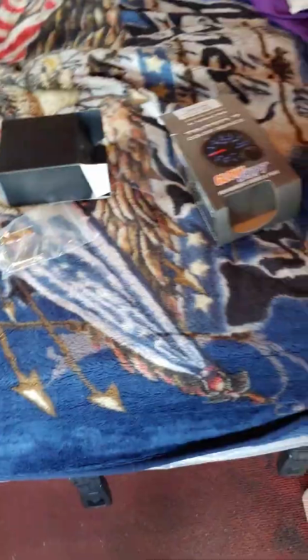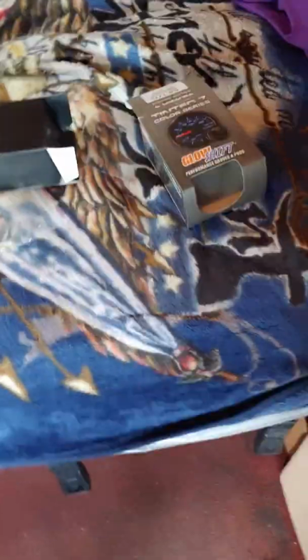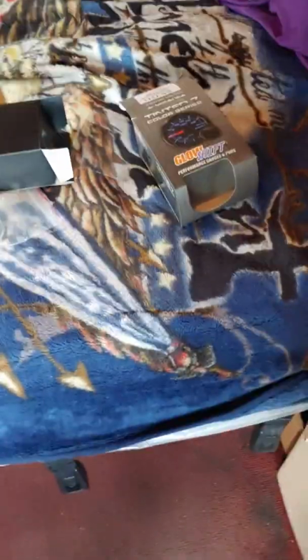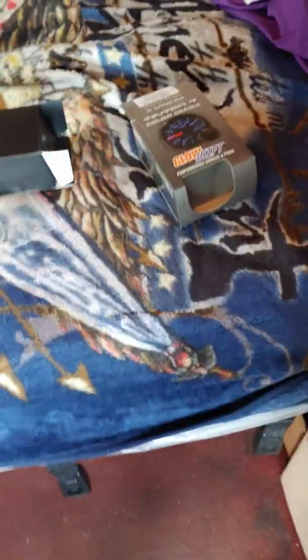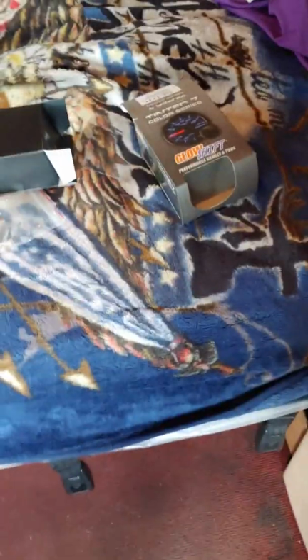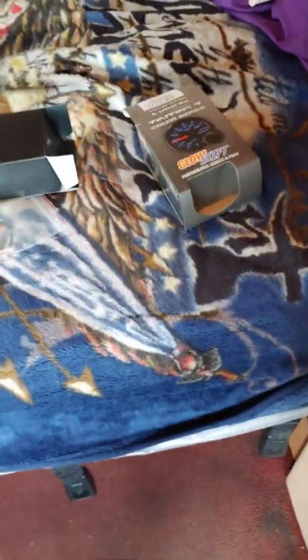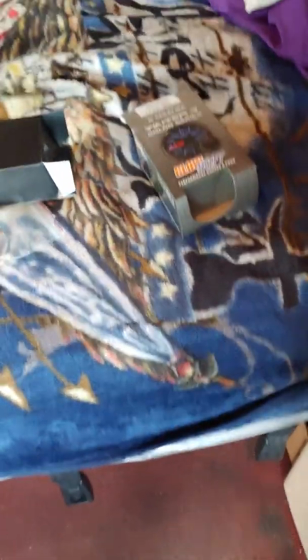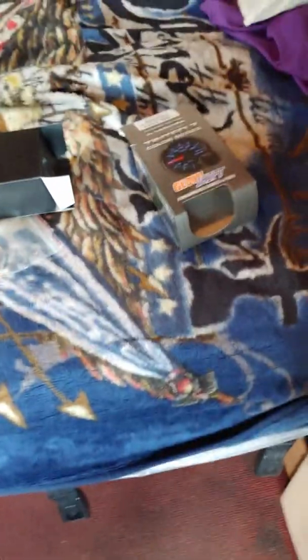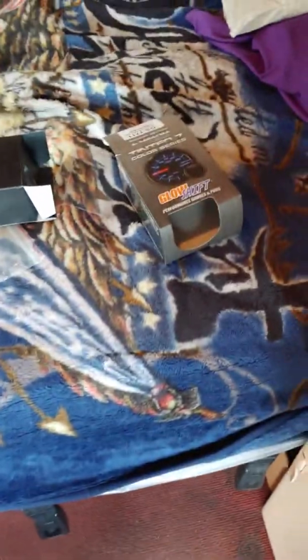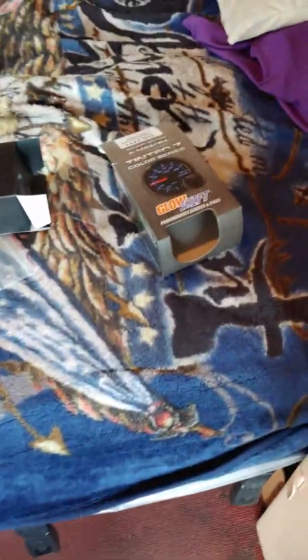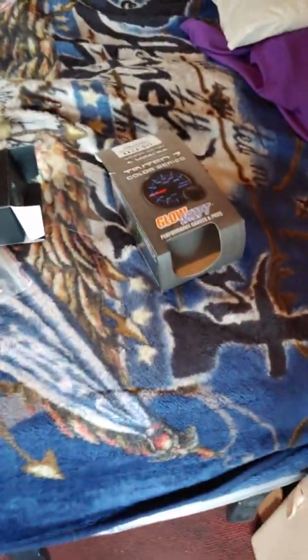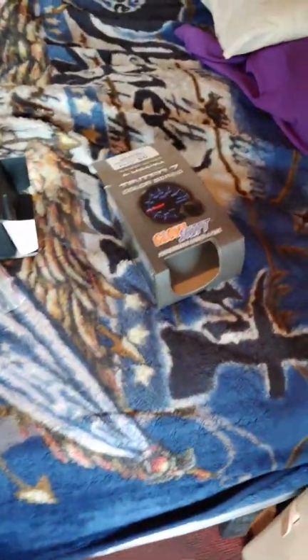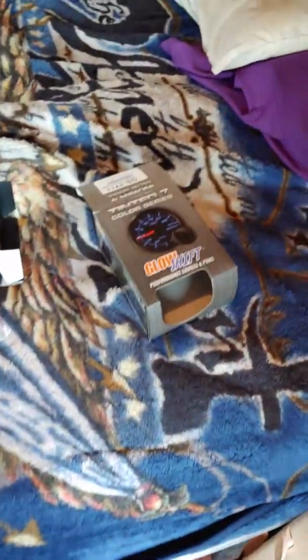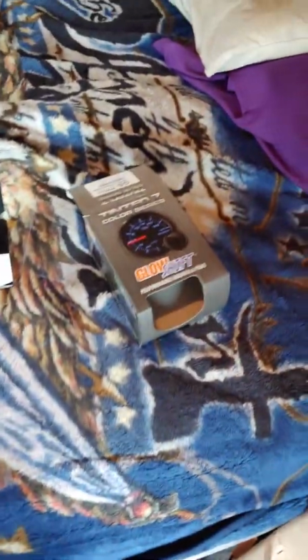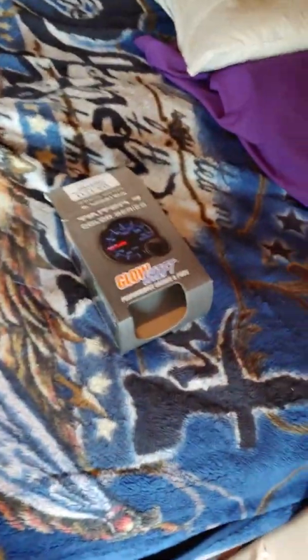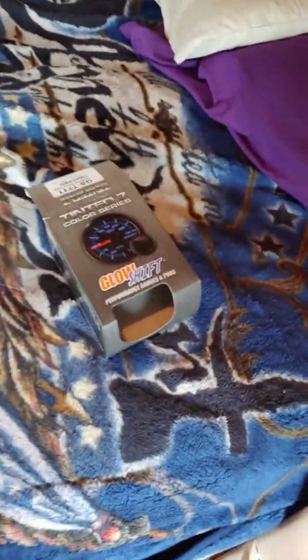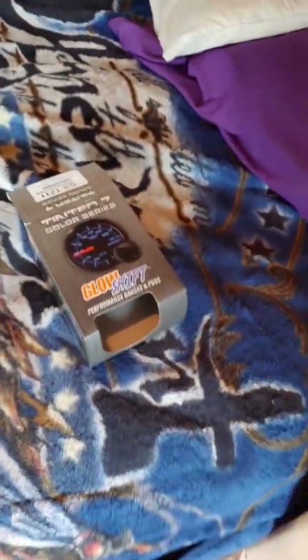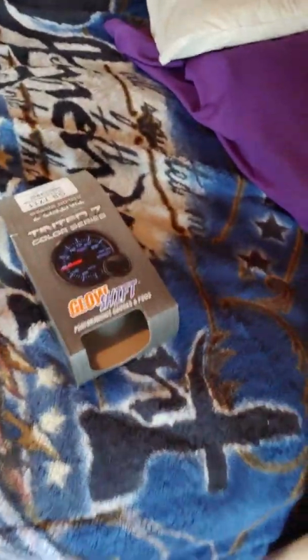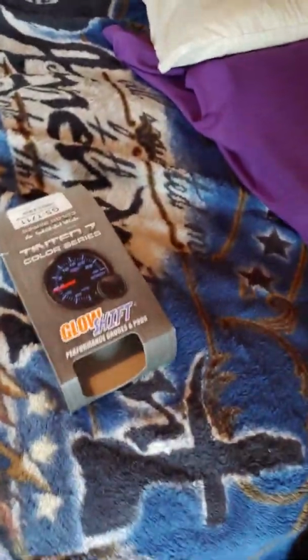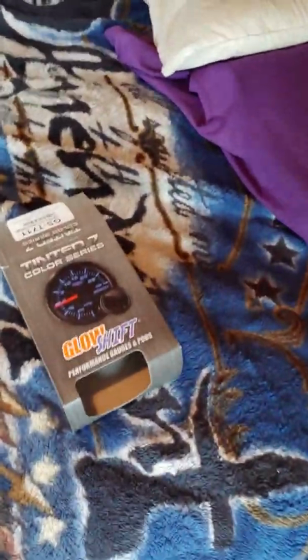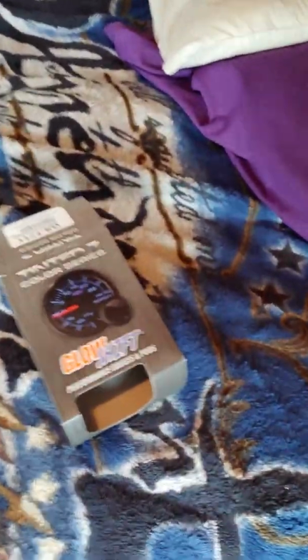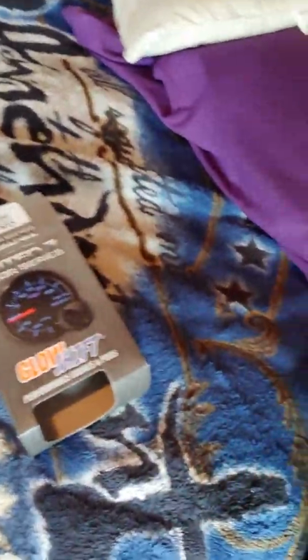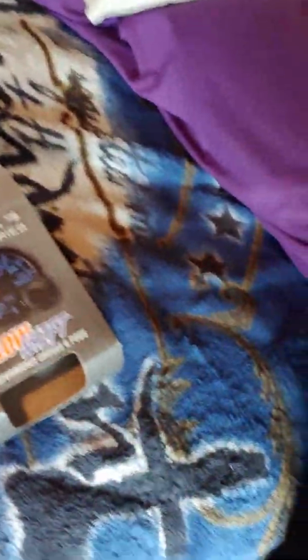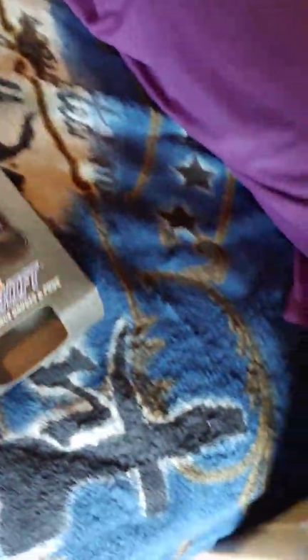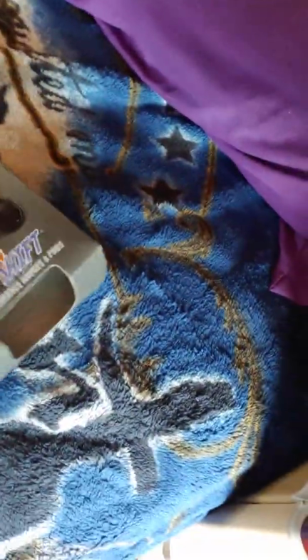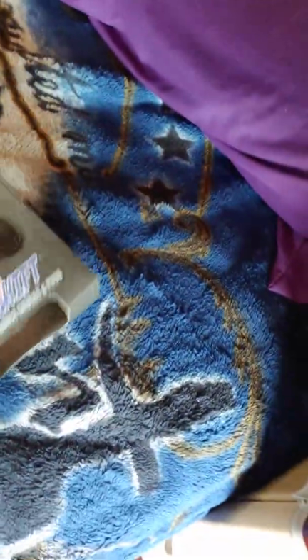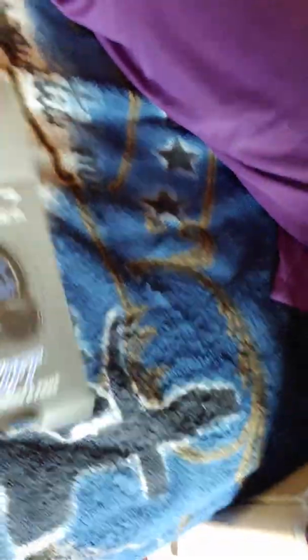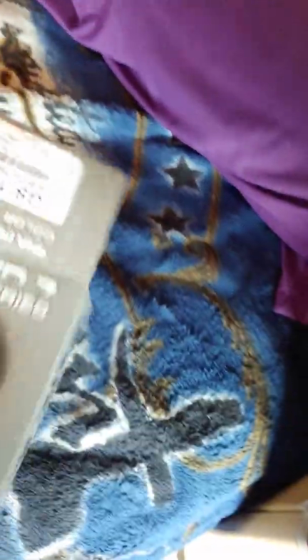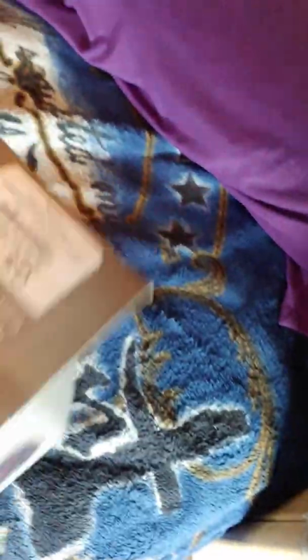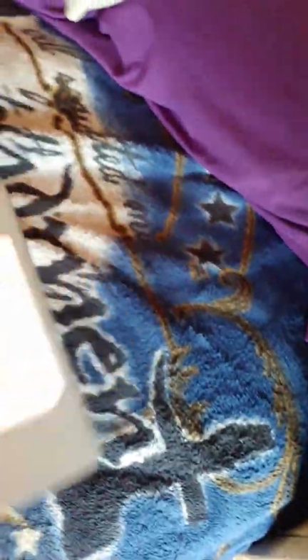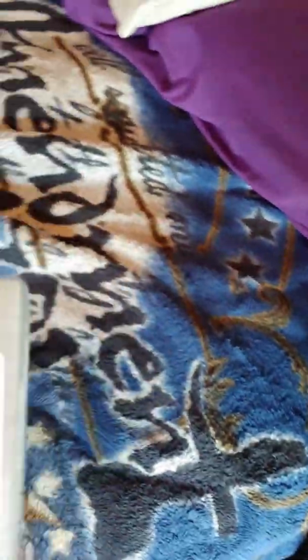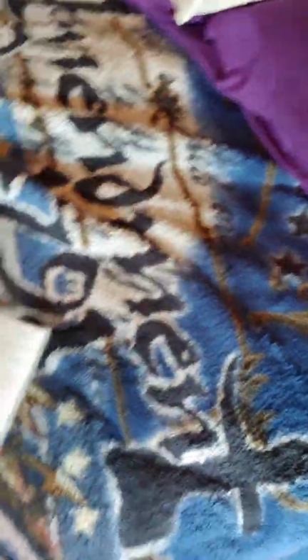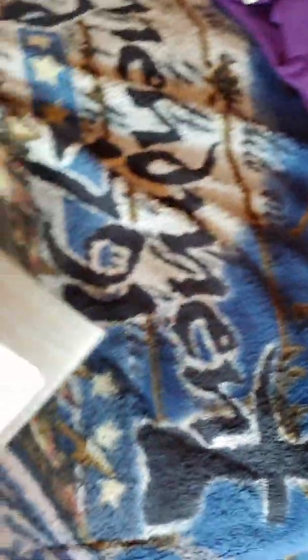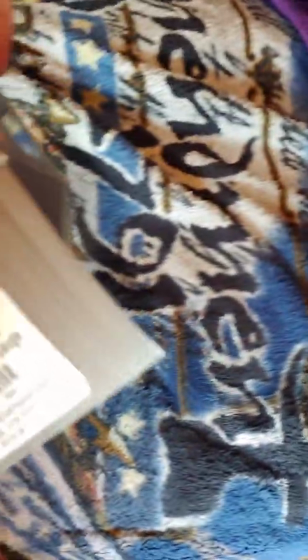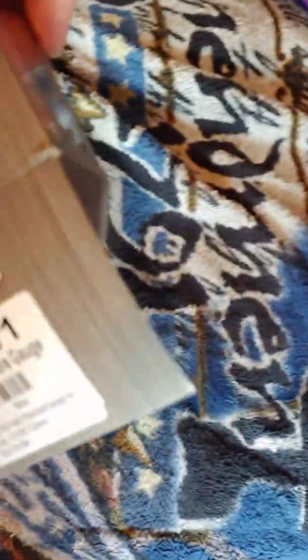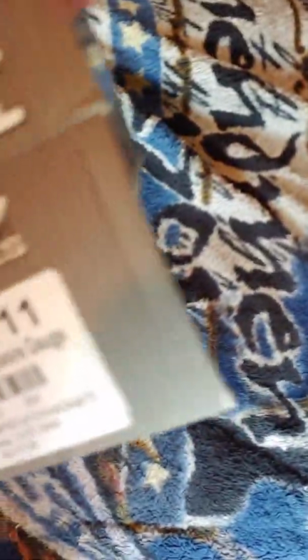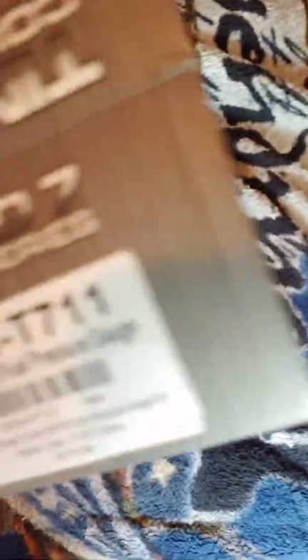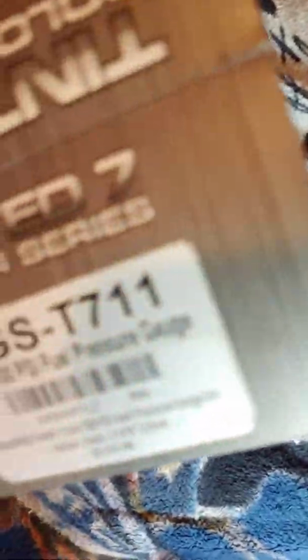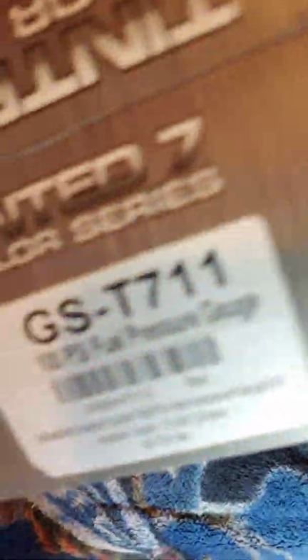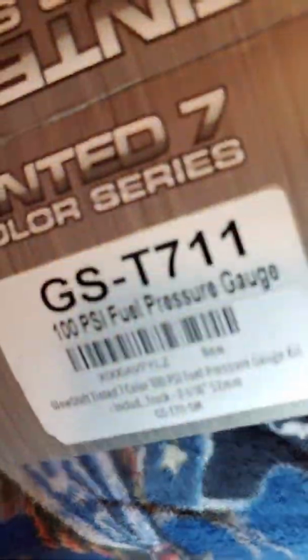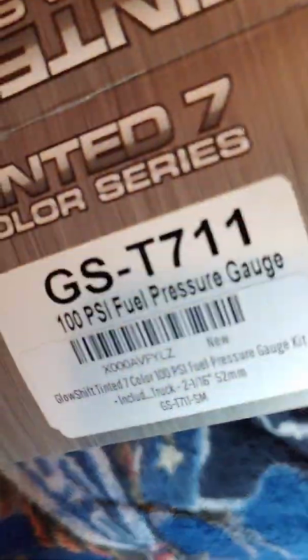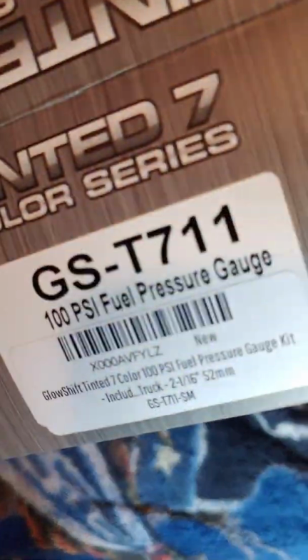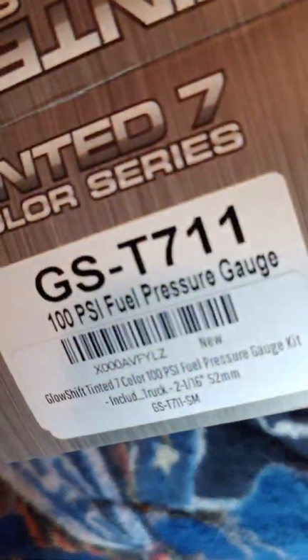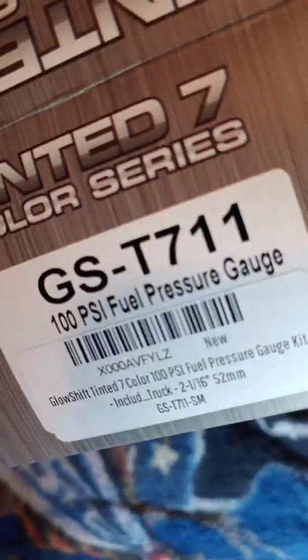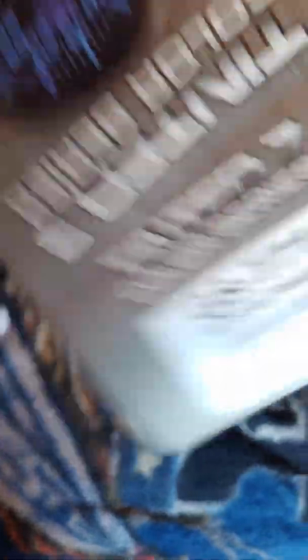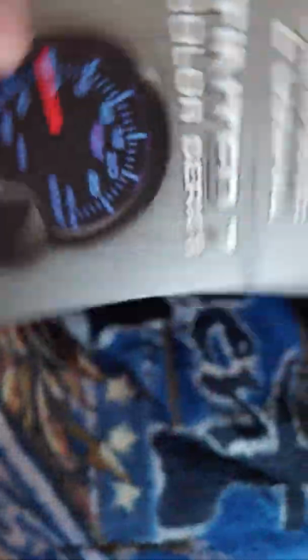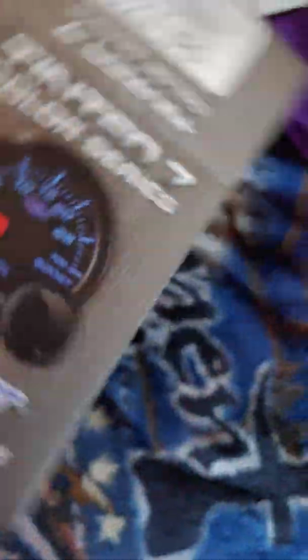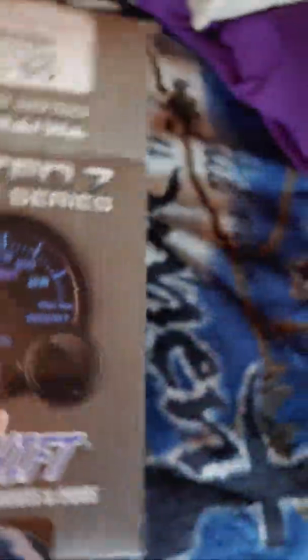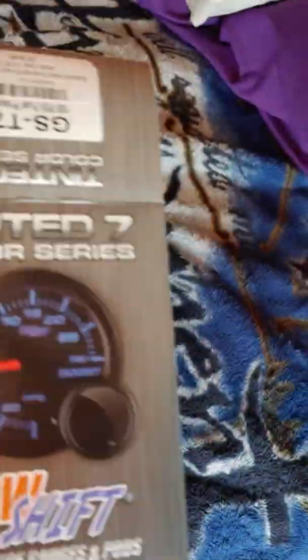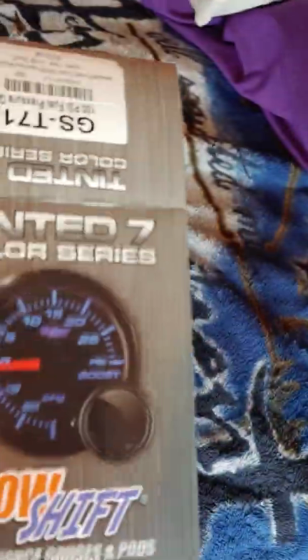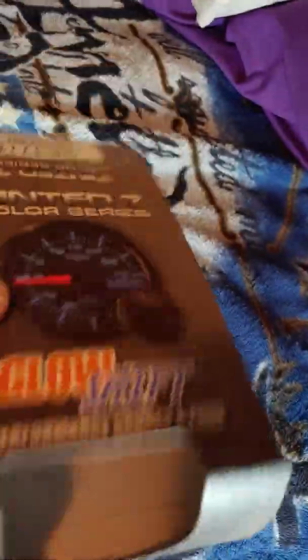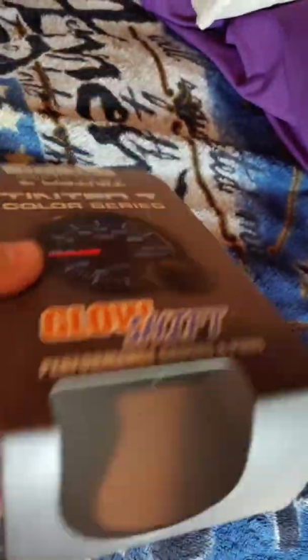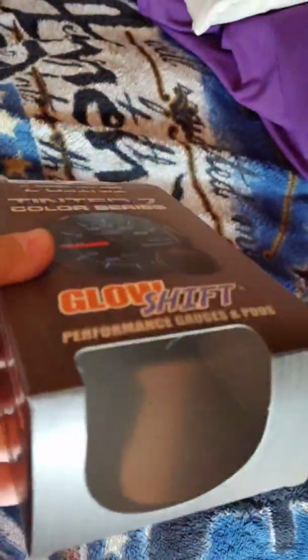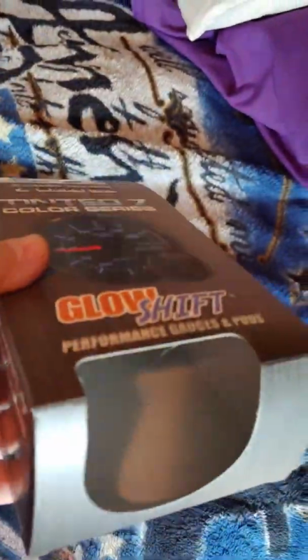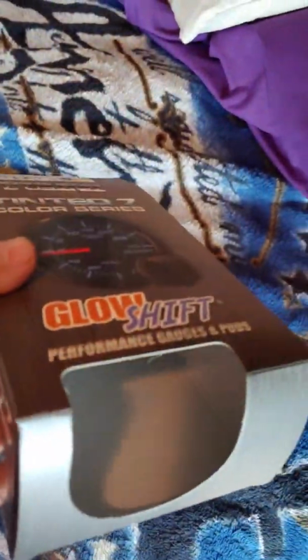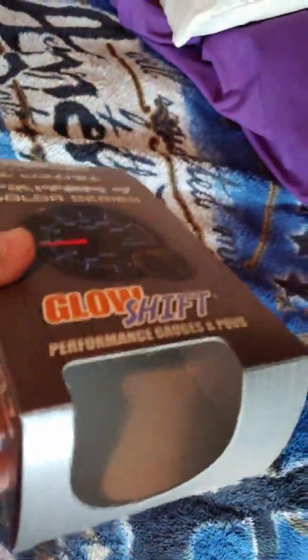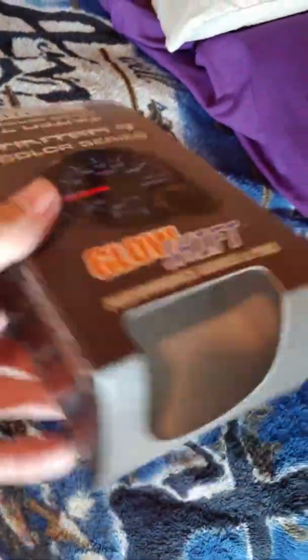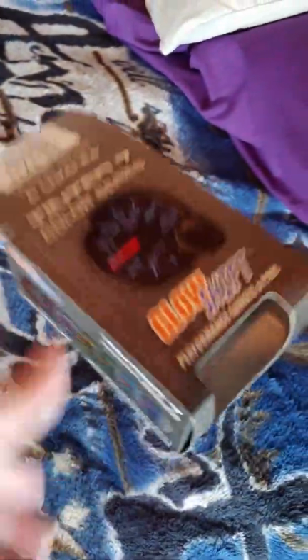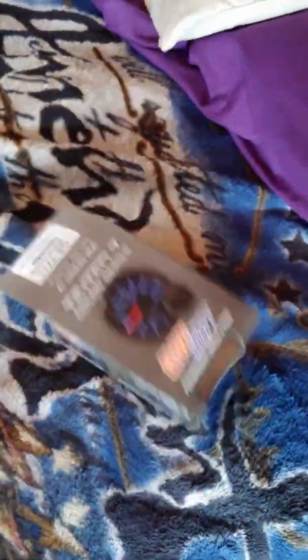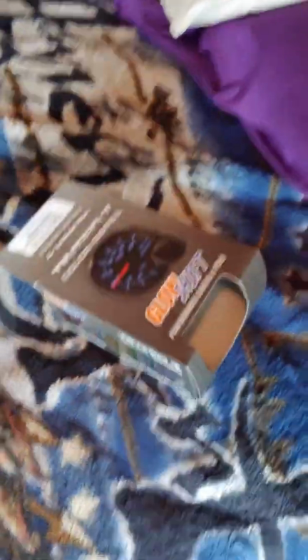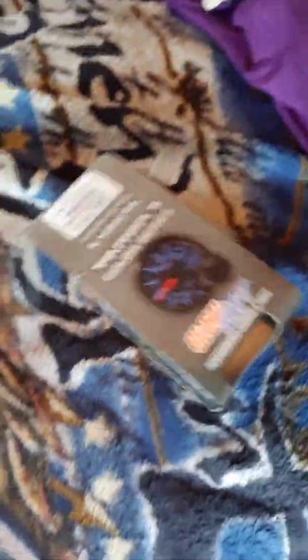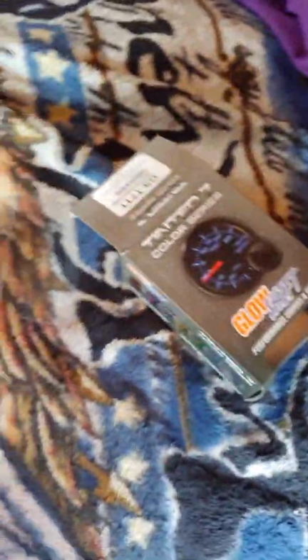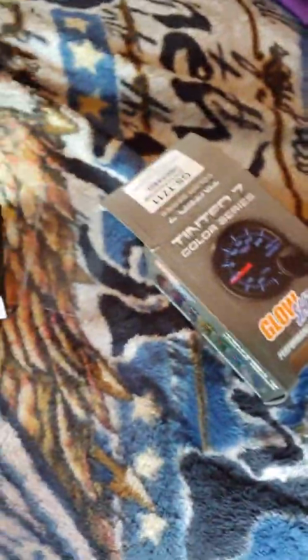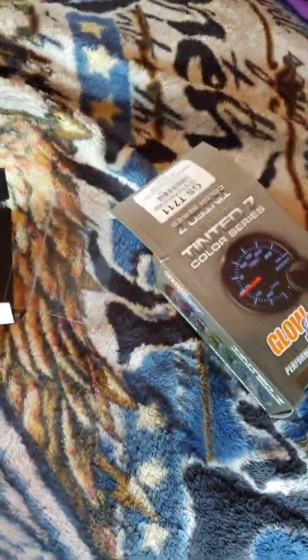This is gonna be very short and sweet. Looking at a boost gauge and fuel pressure gauge — fuel pressure, just generic GlowShift stuff.